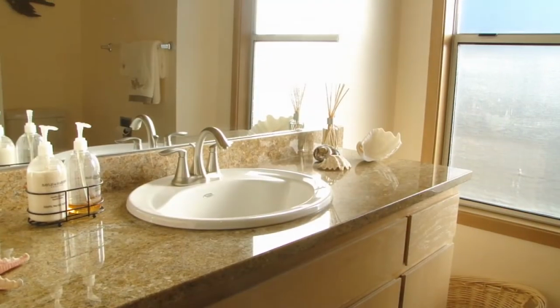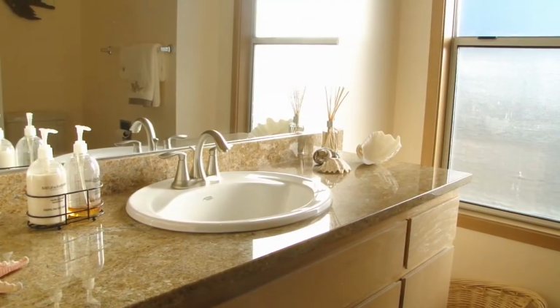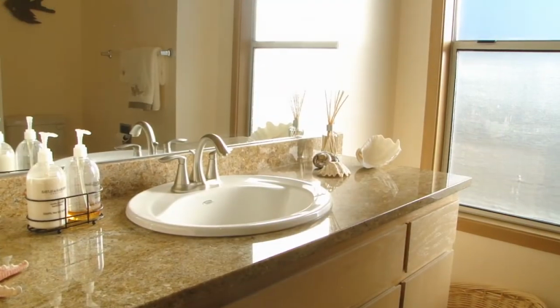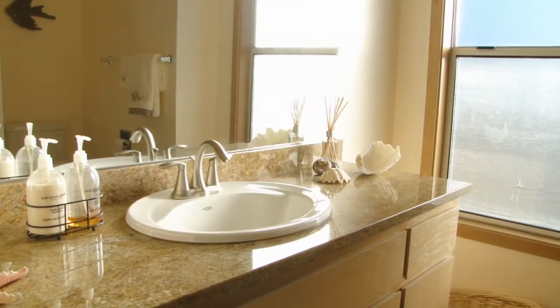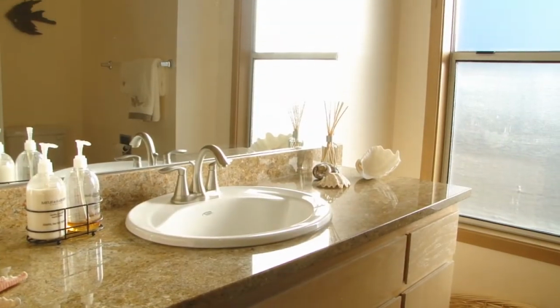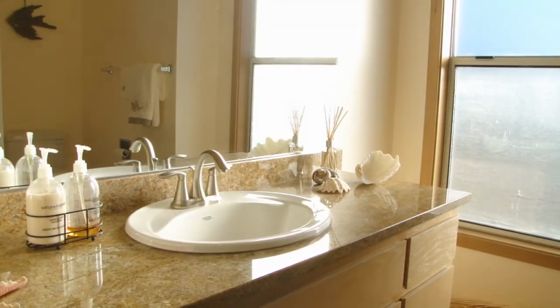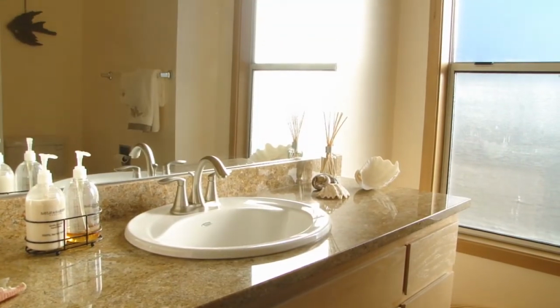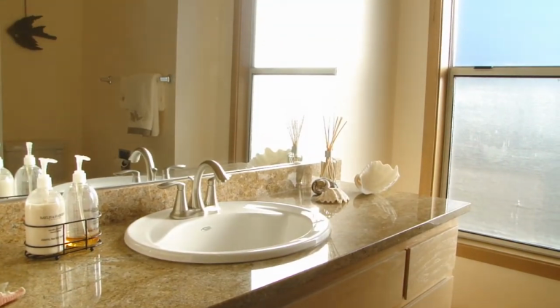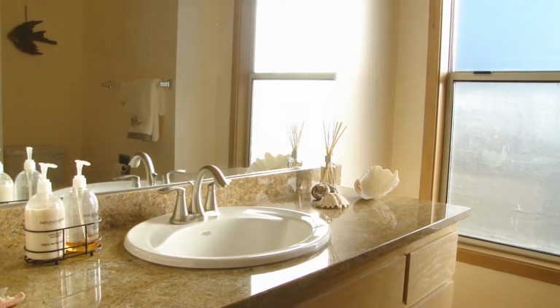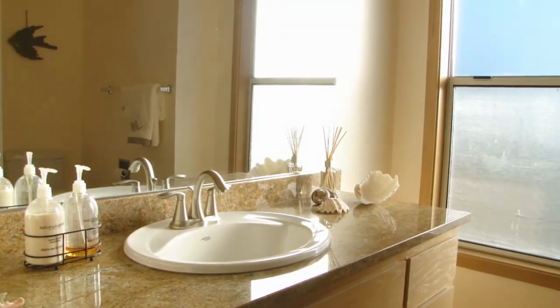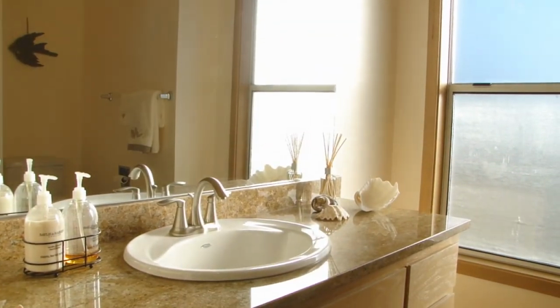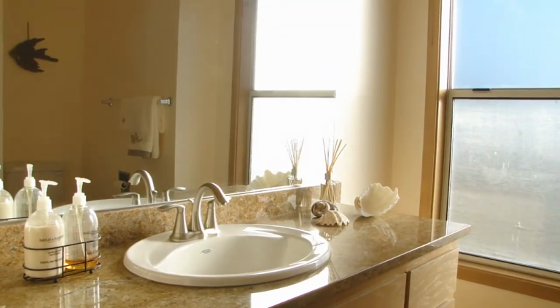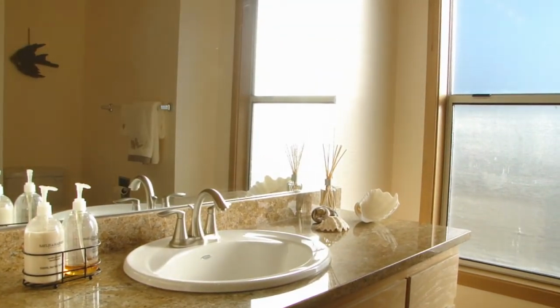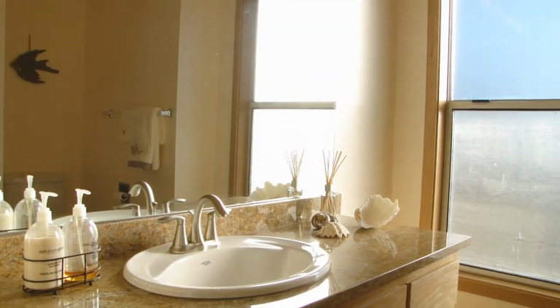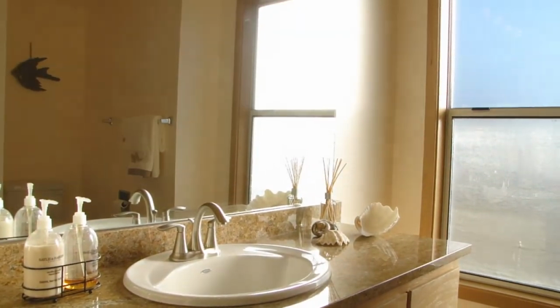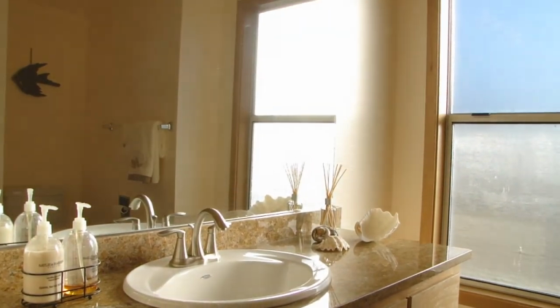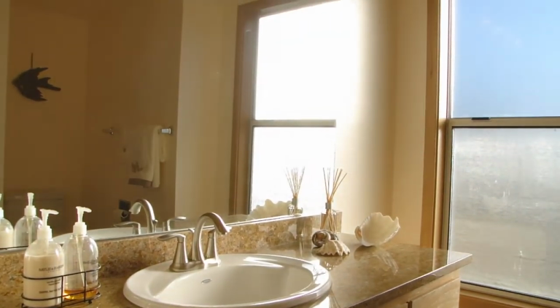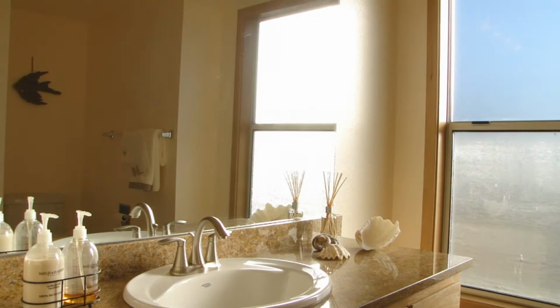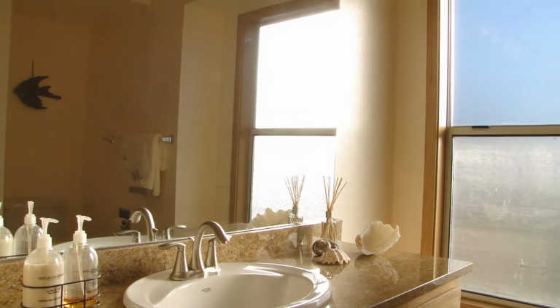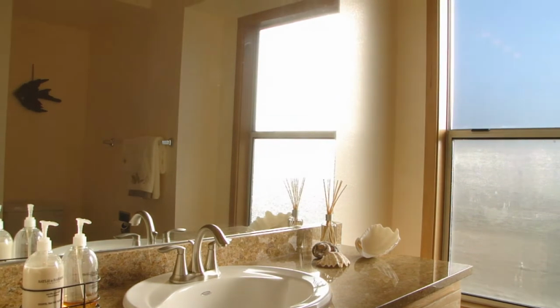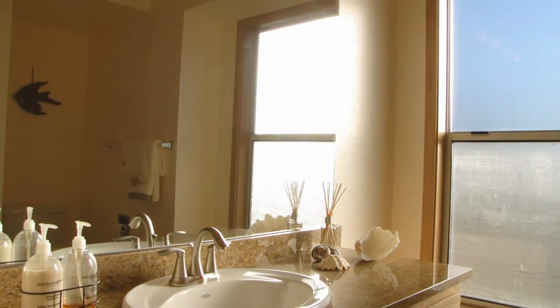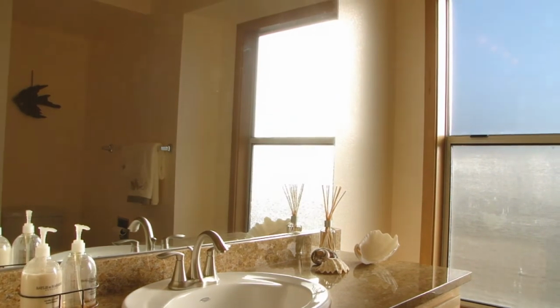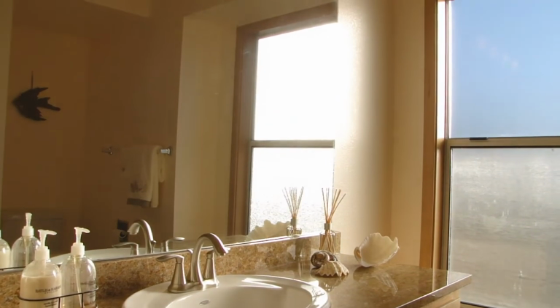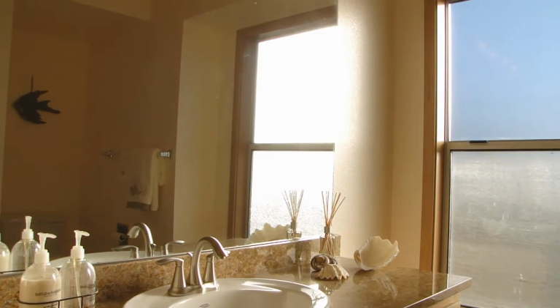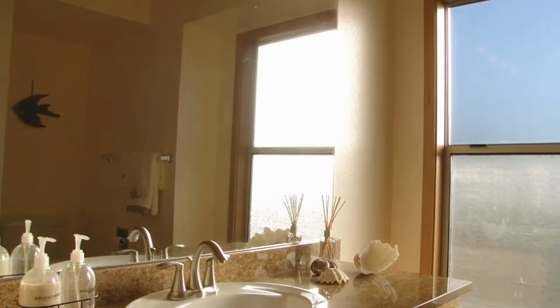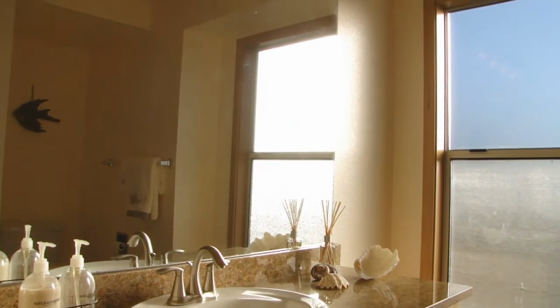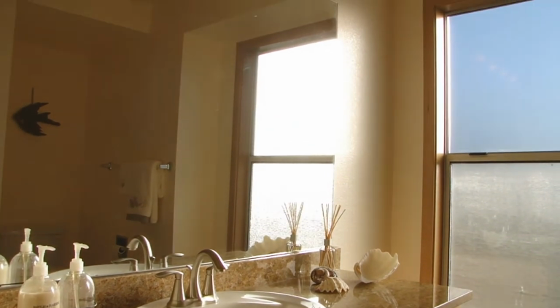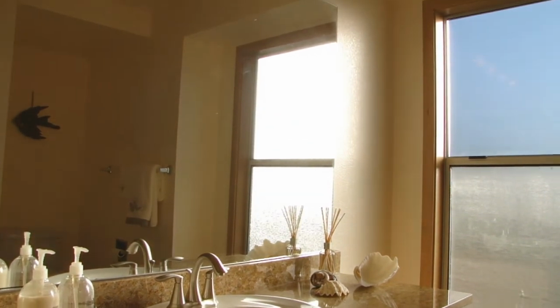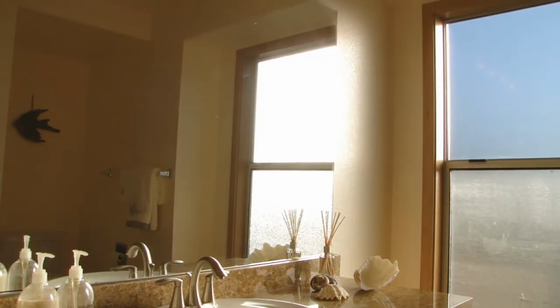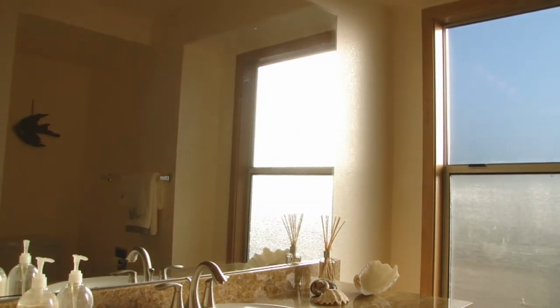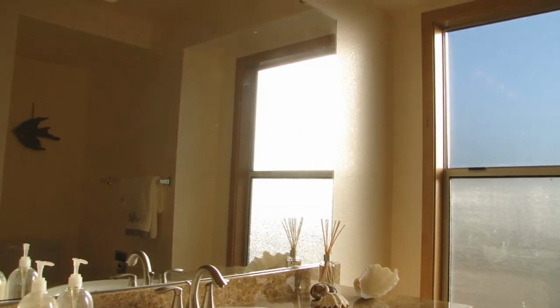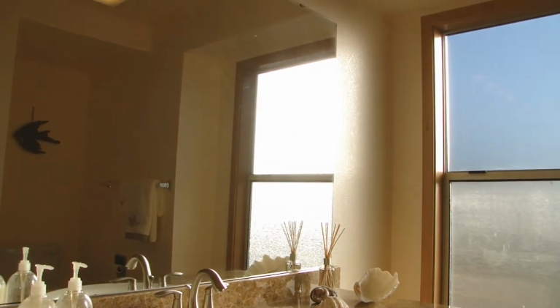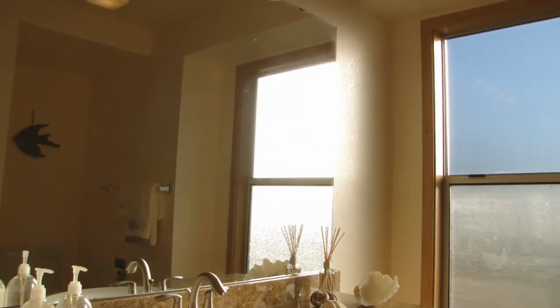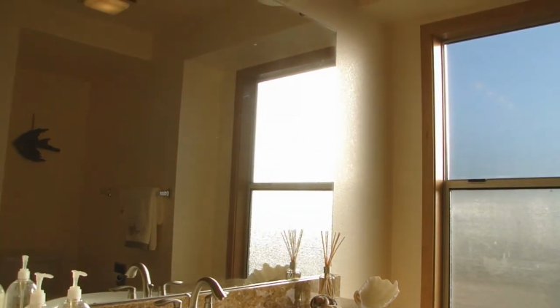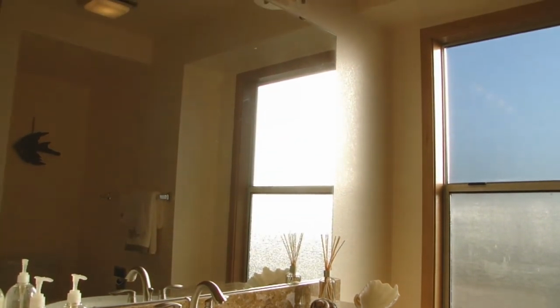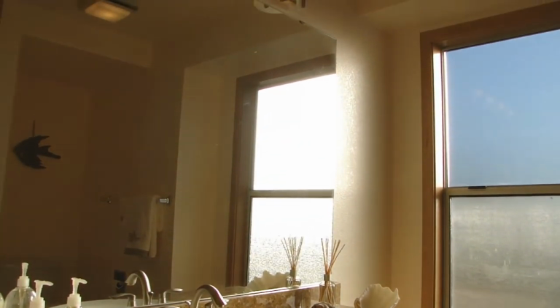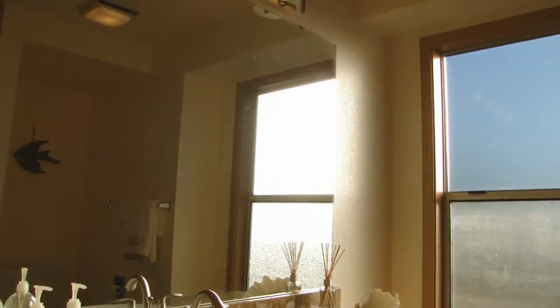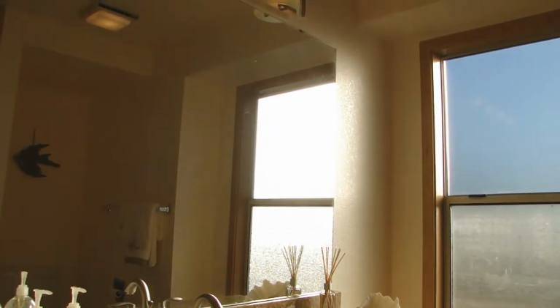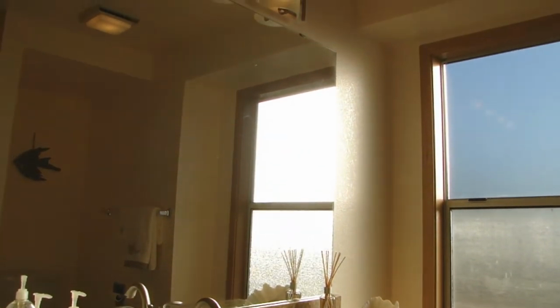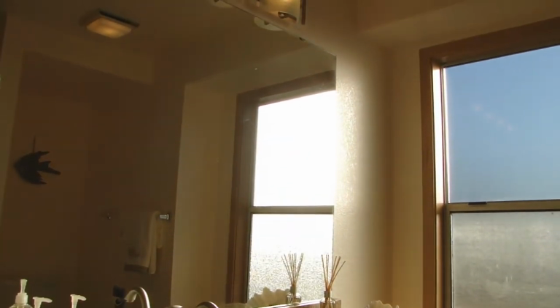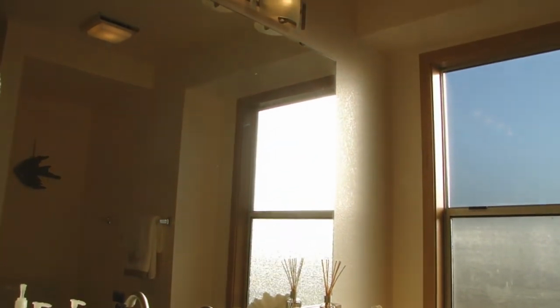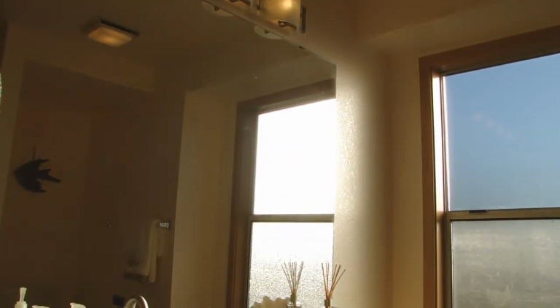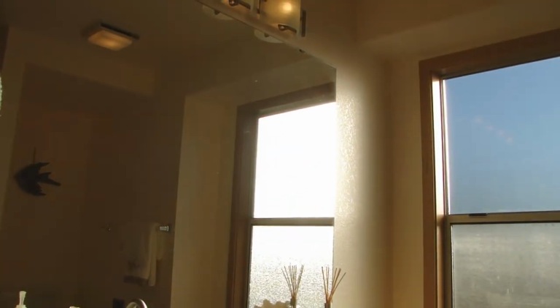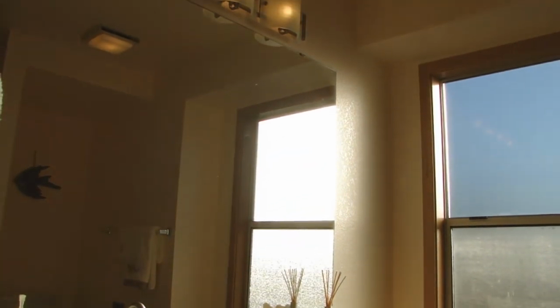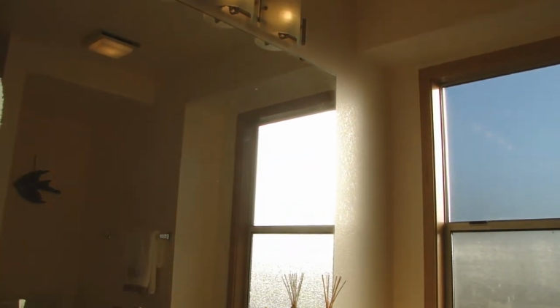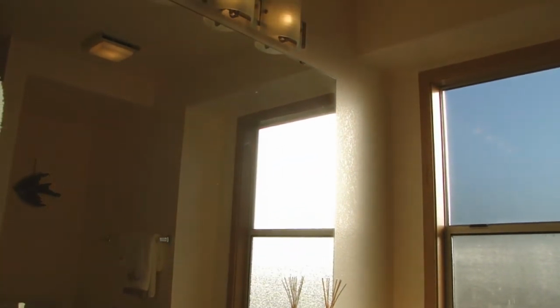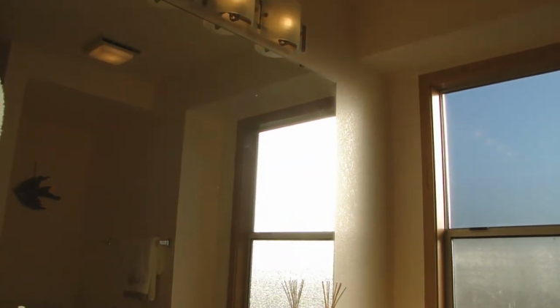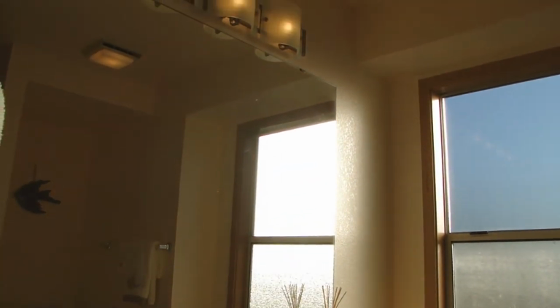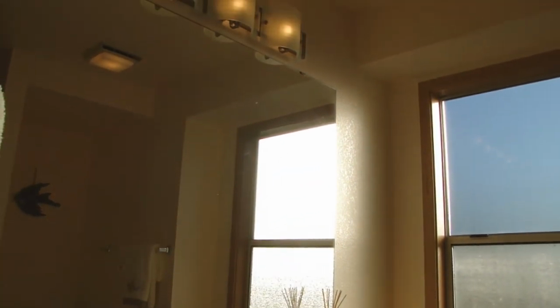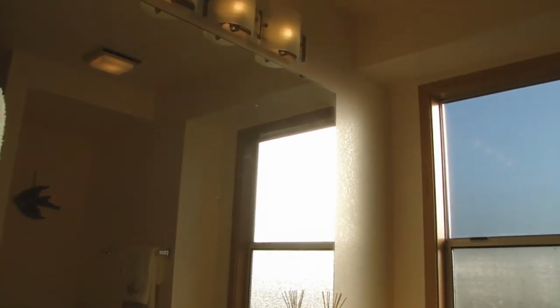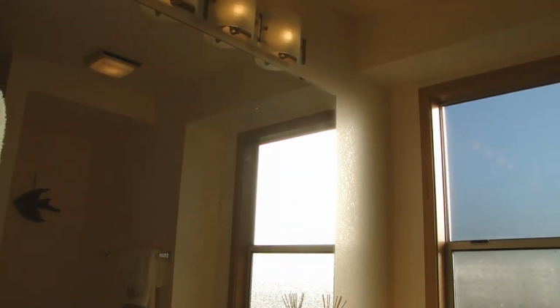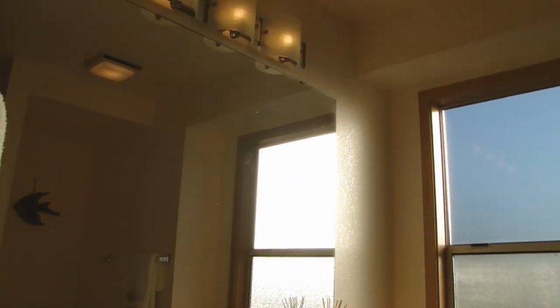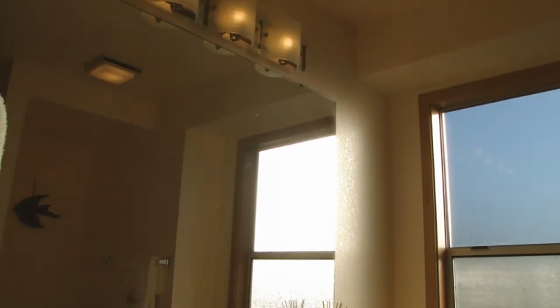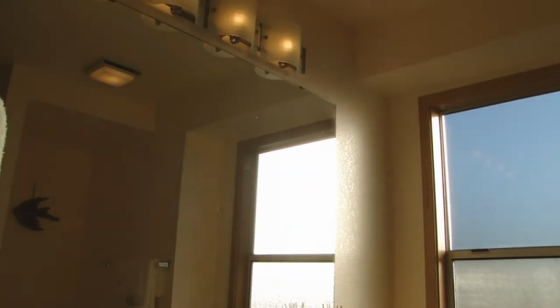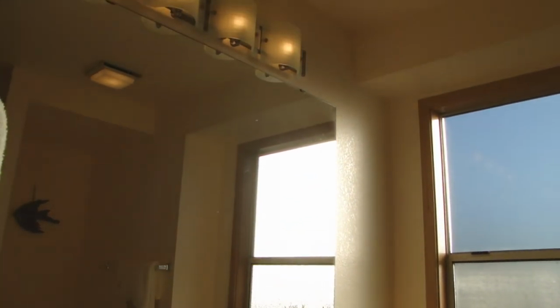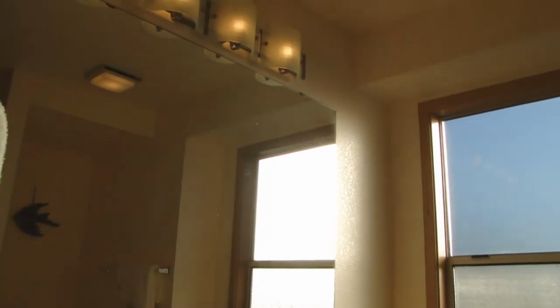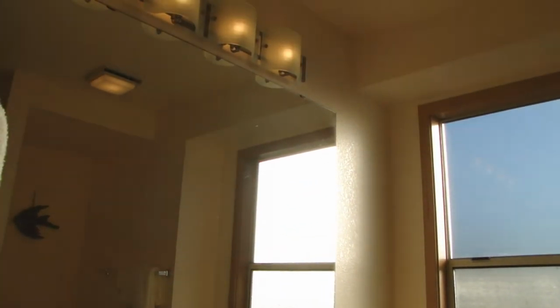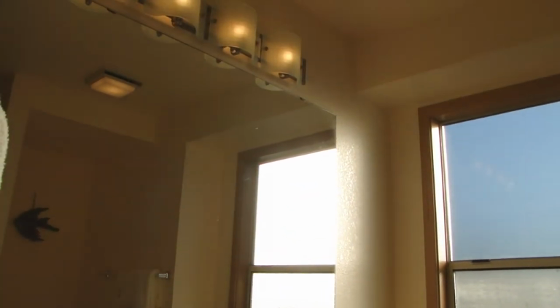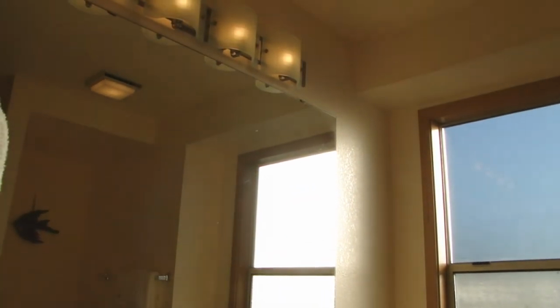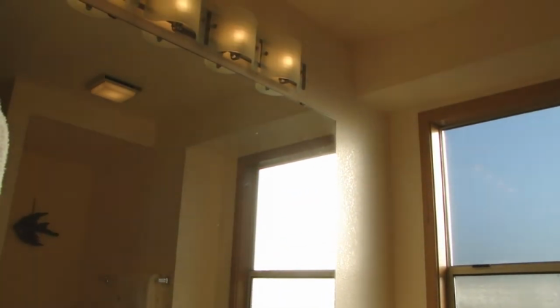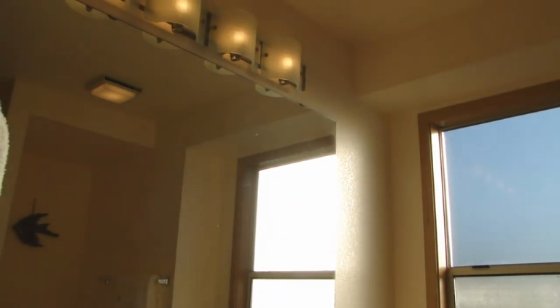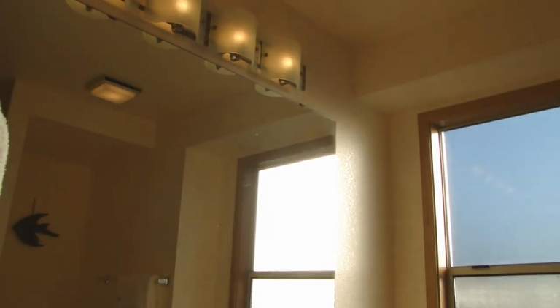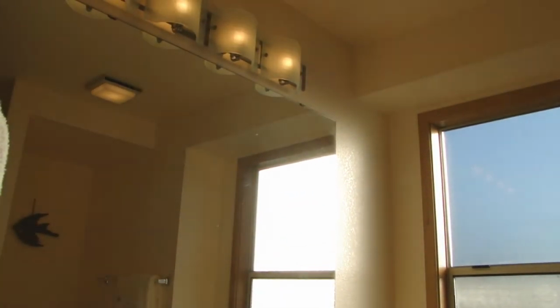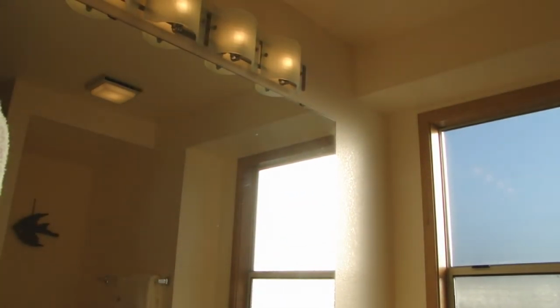The hall bath has been updated. We've got slab granite counters and a new tub with tile surround. It's very pretty.